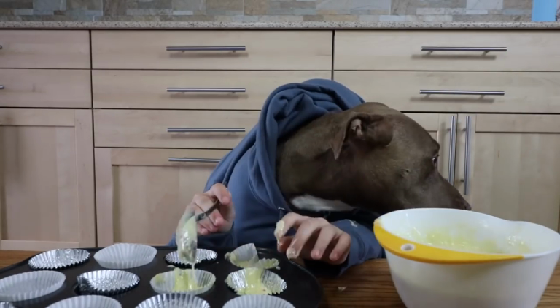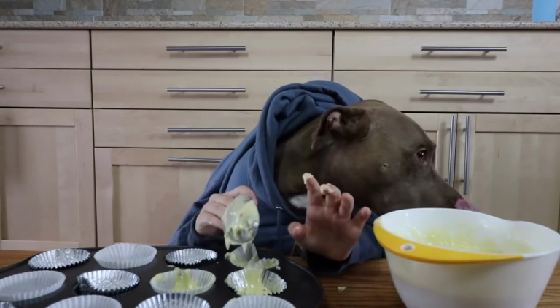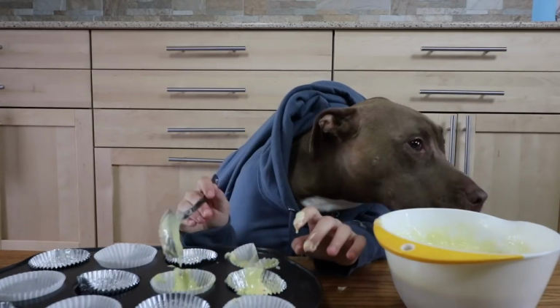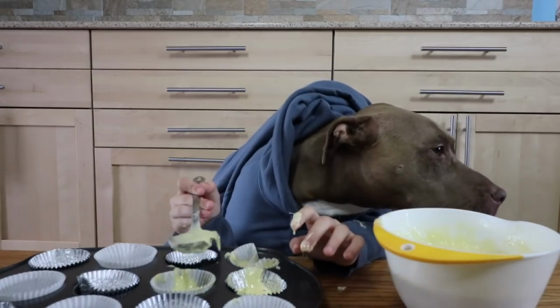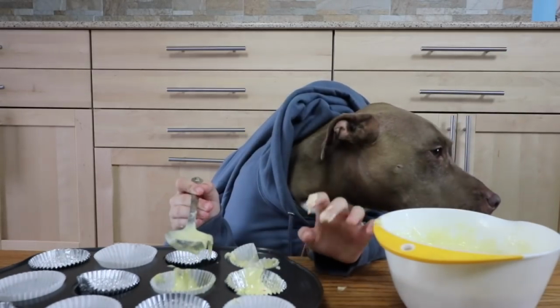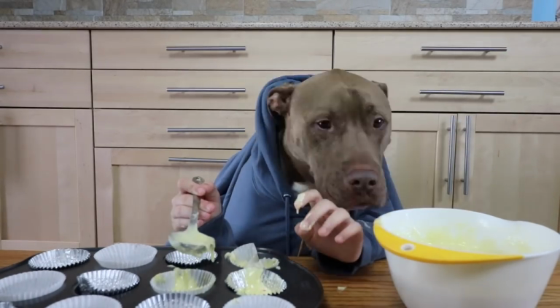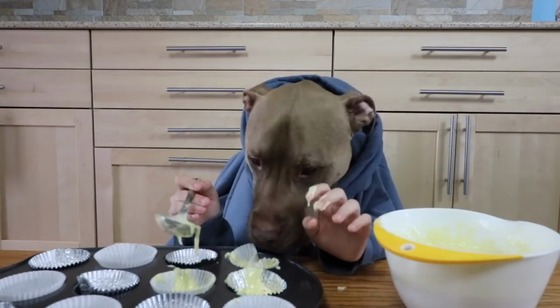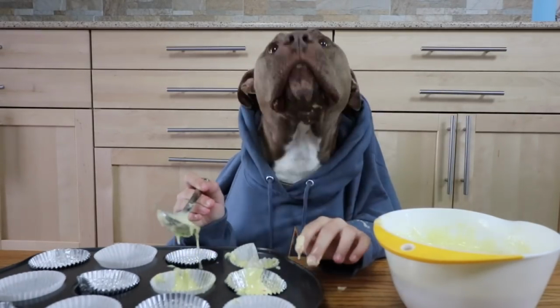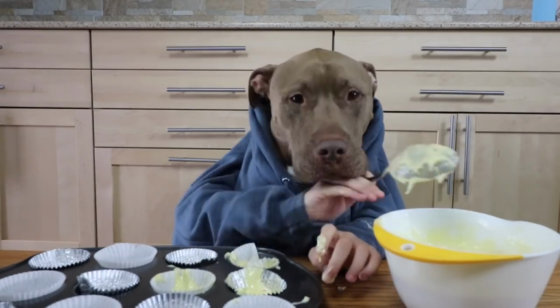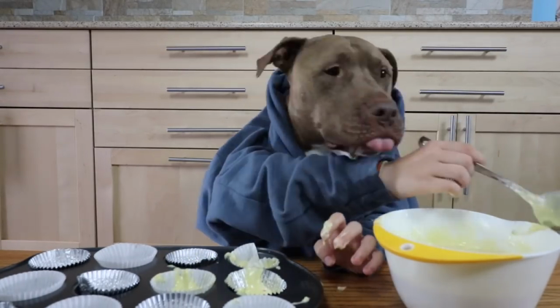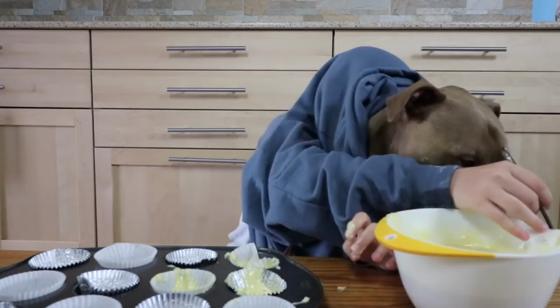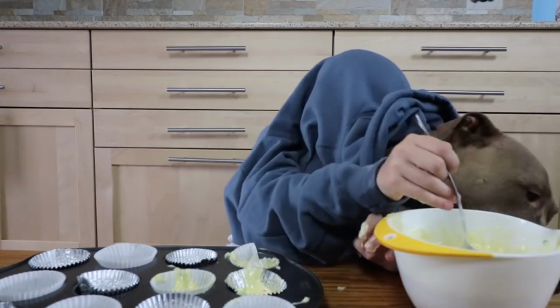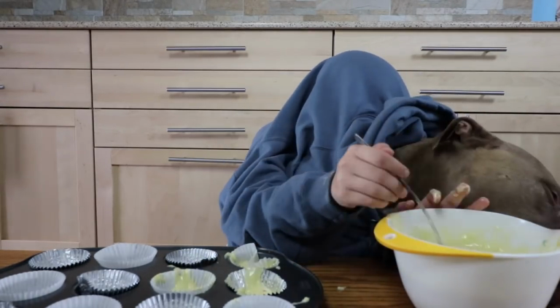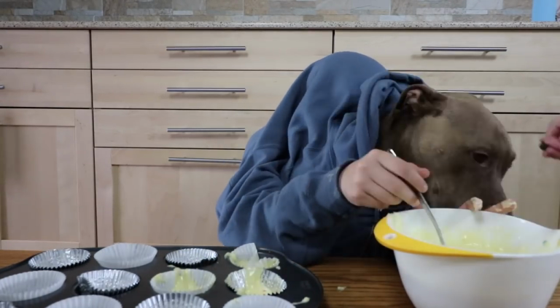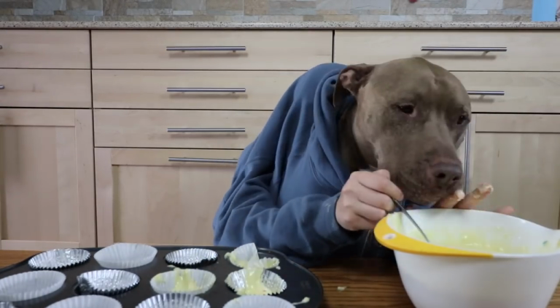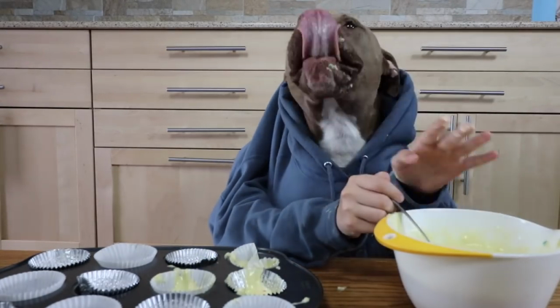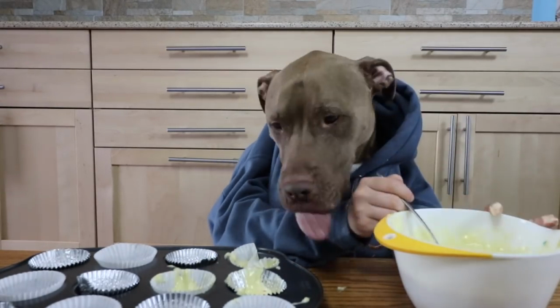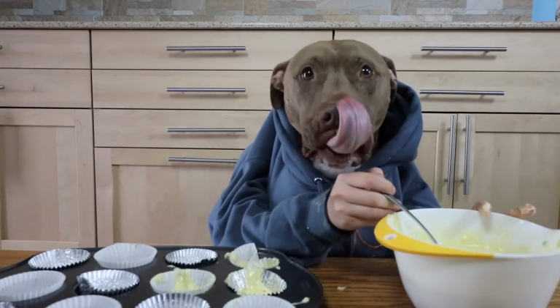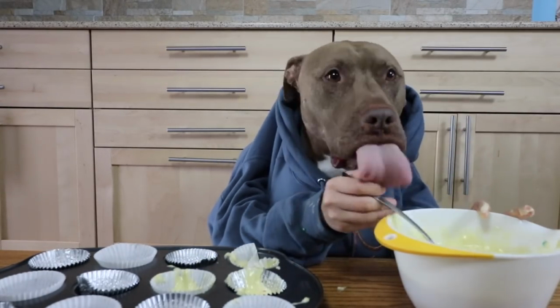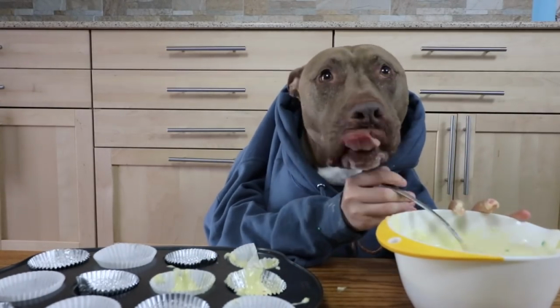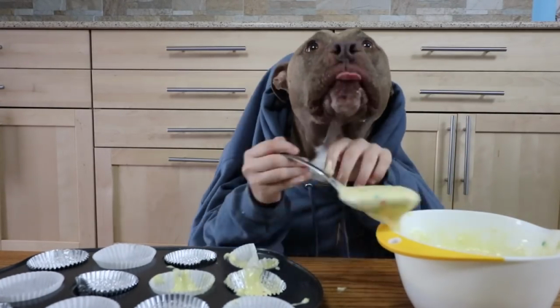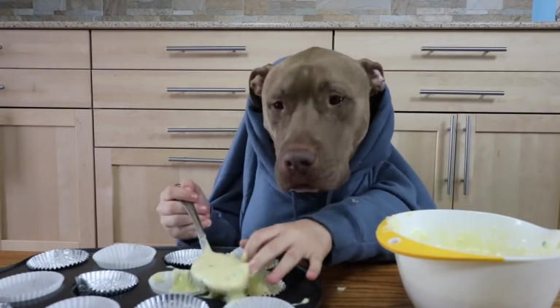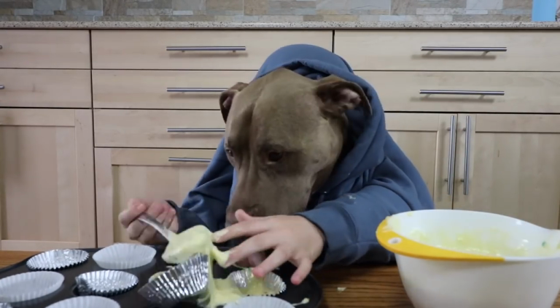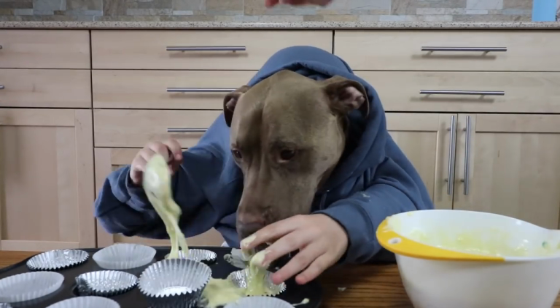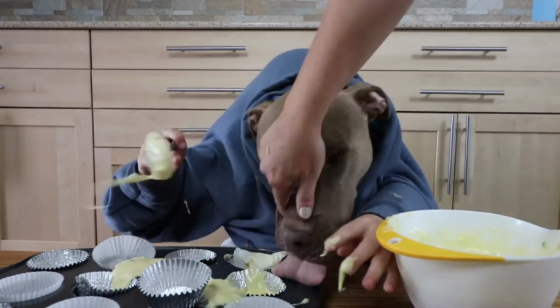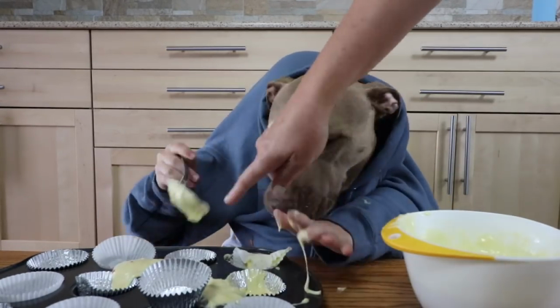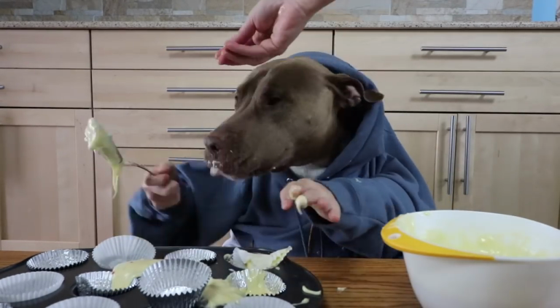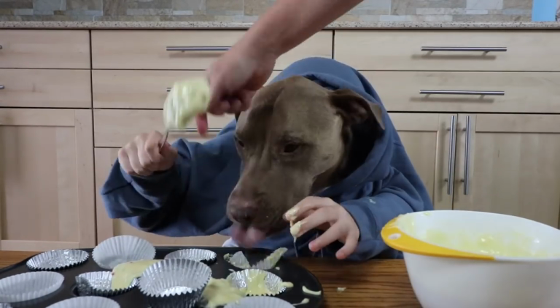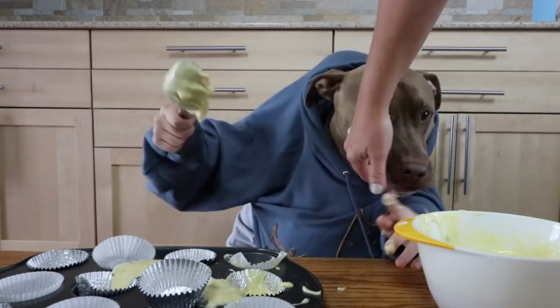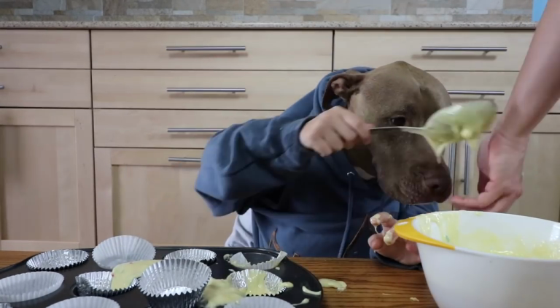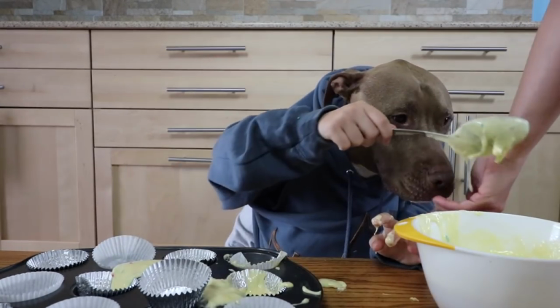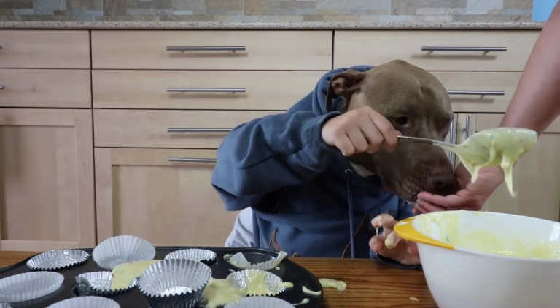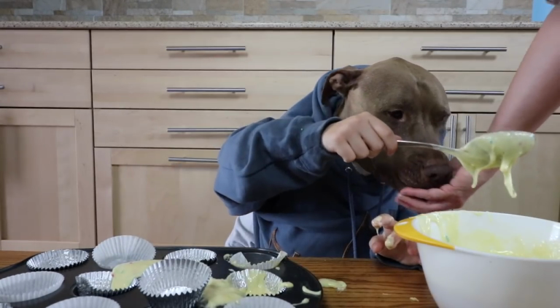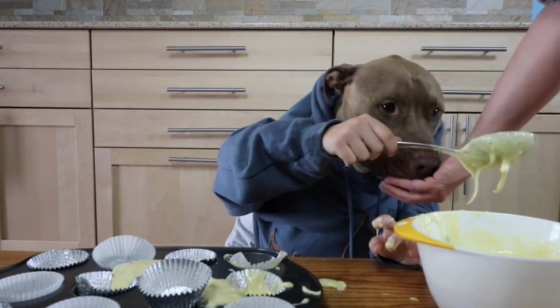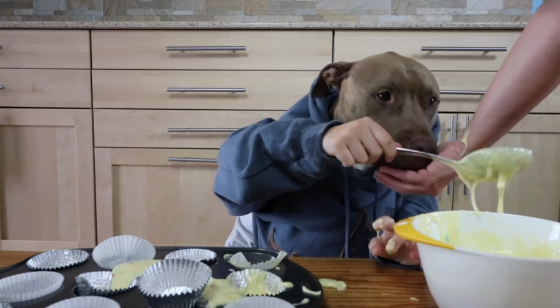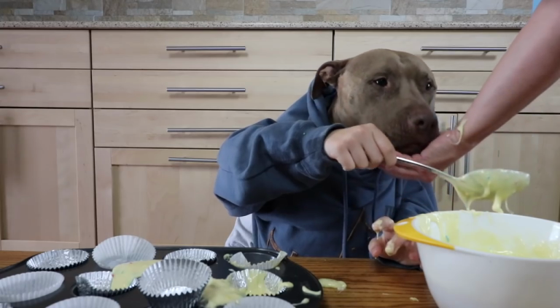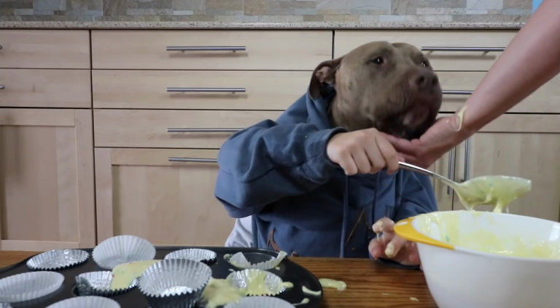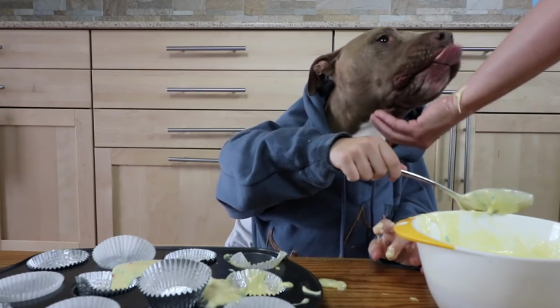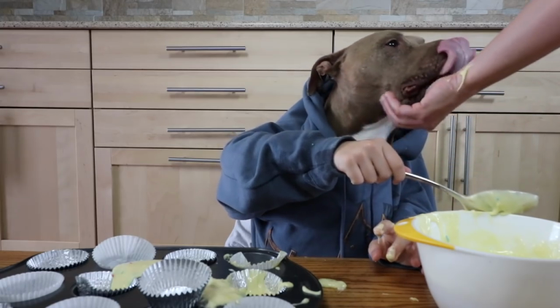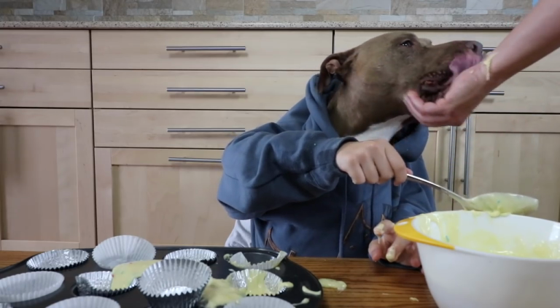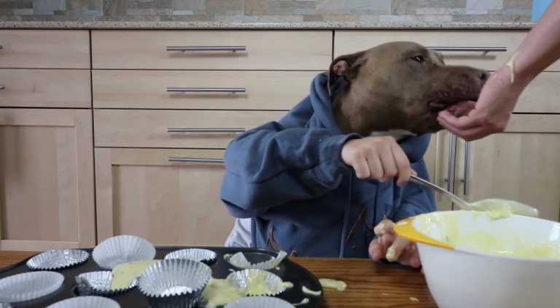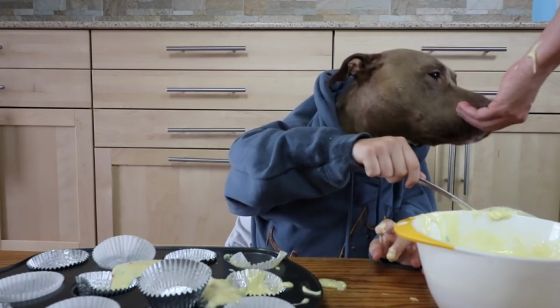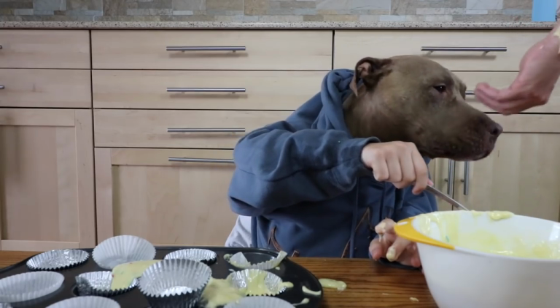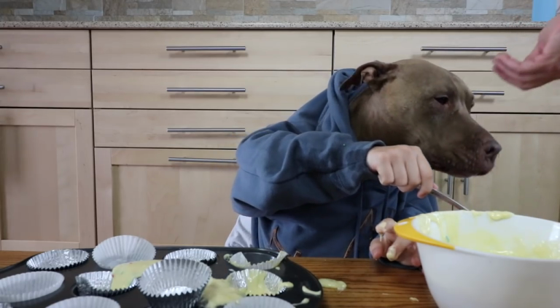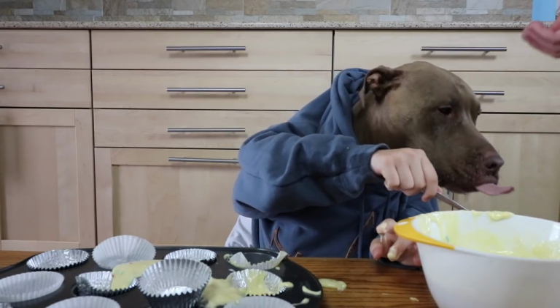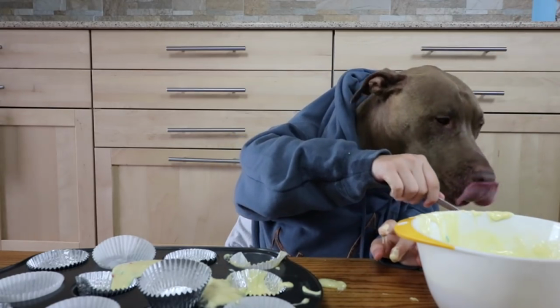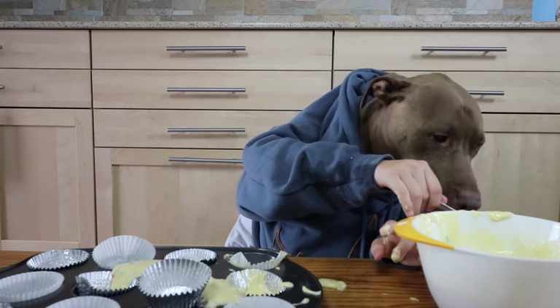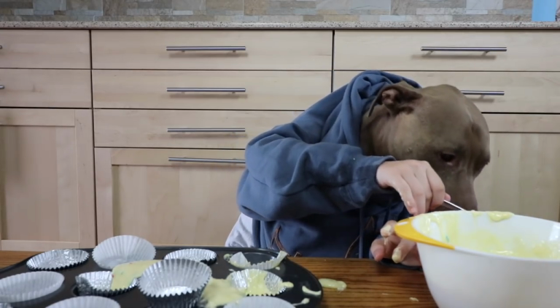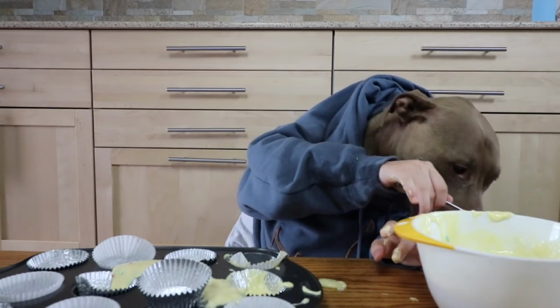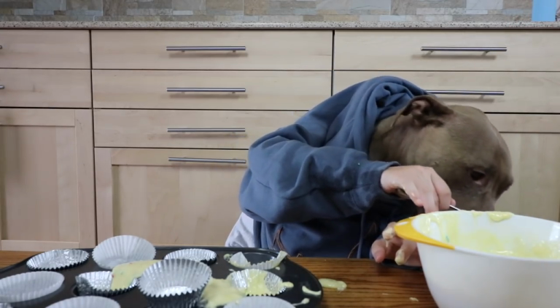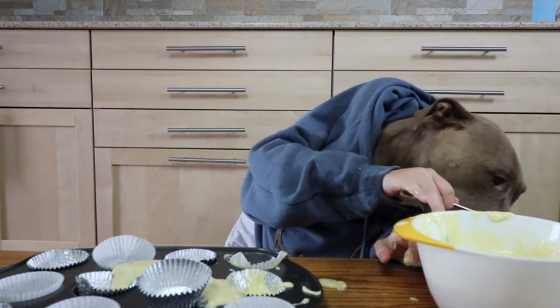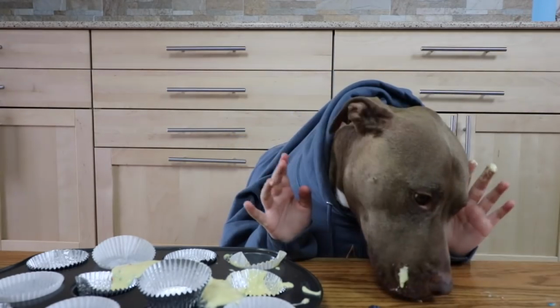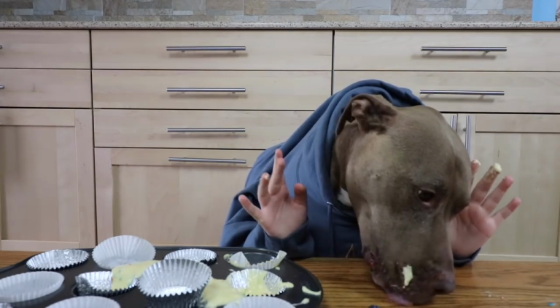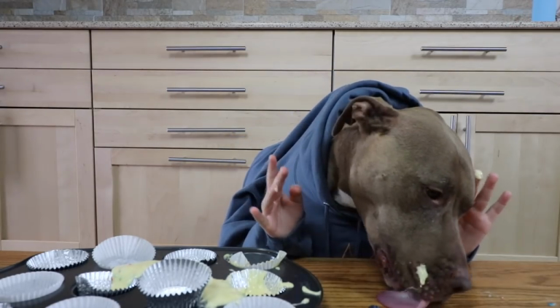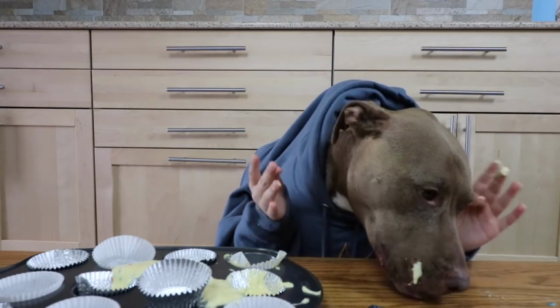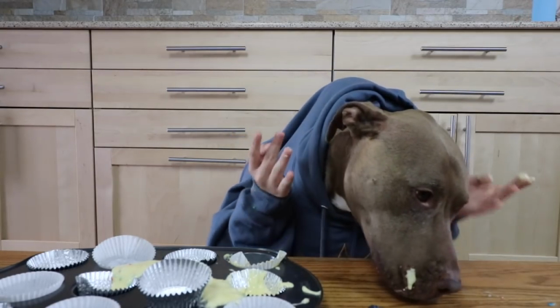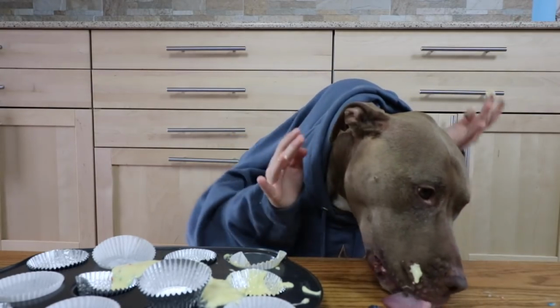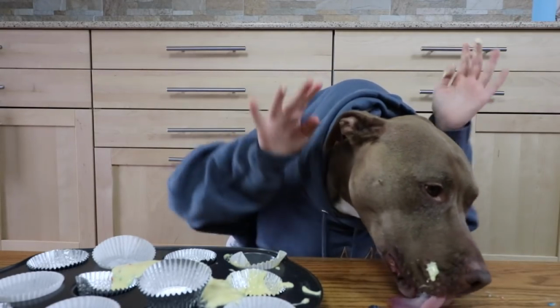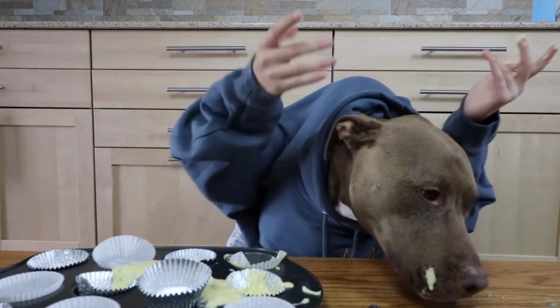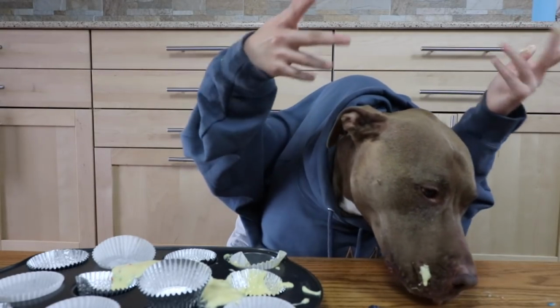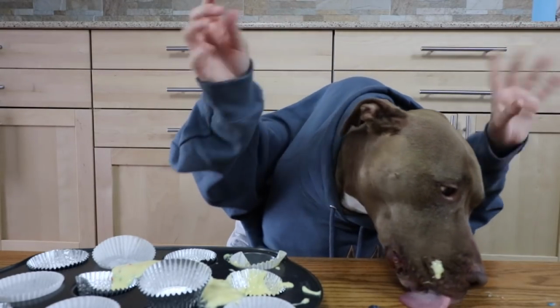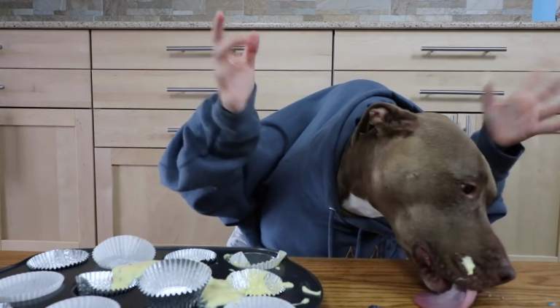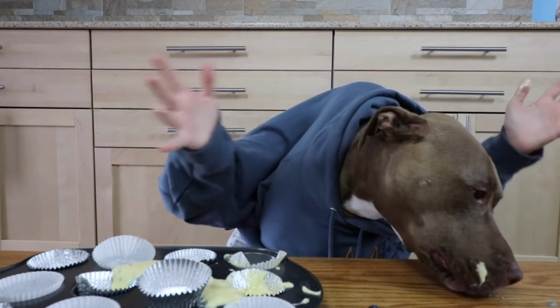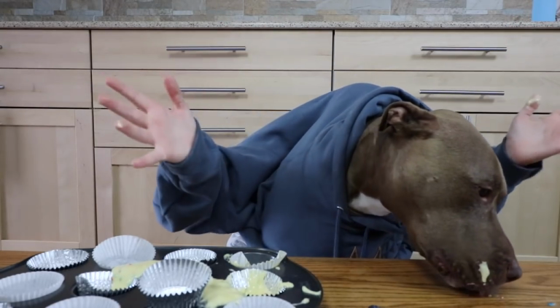I wonder how the Swedish chef feels like. Alright, let's cook them.